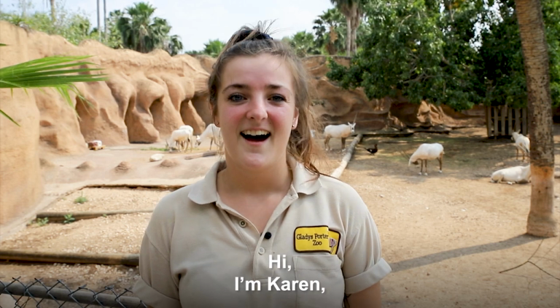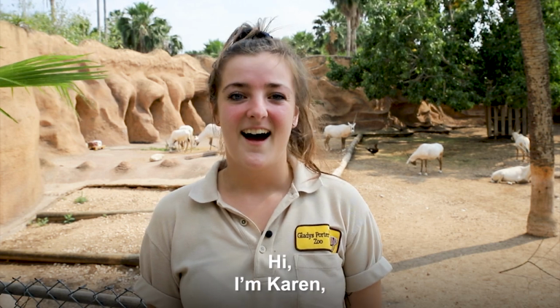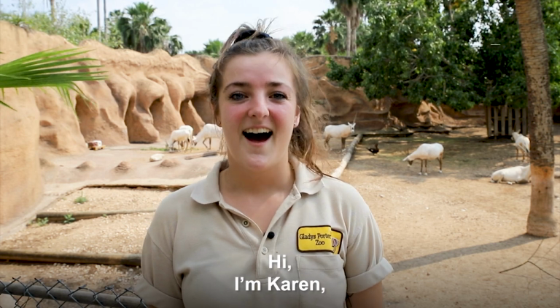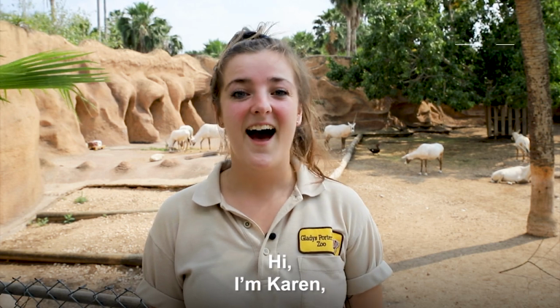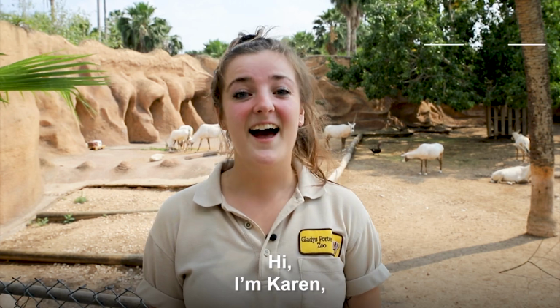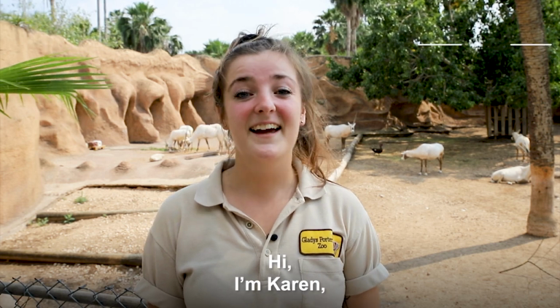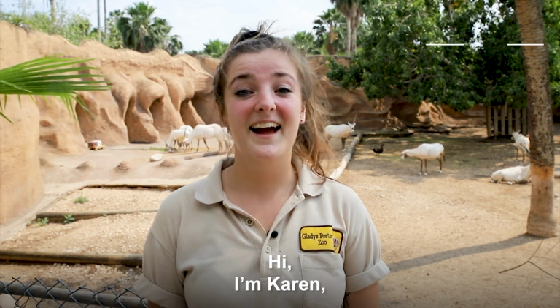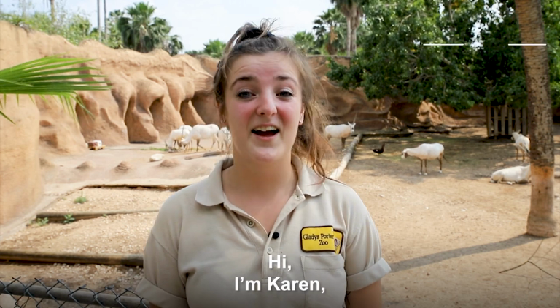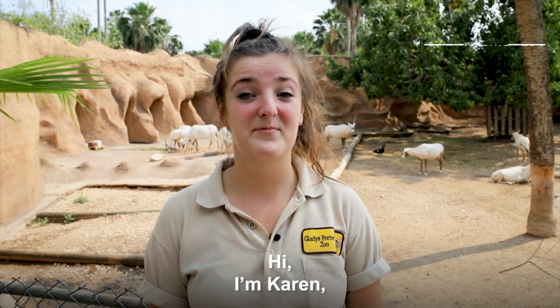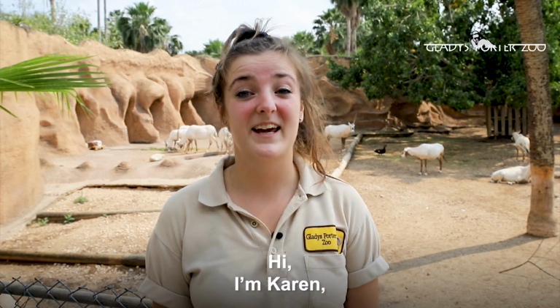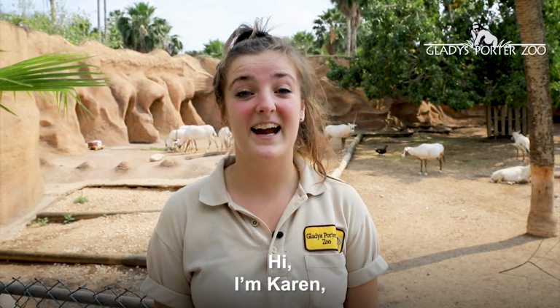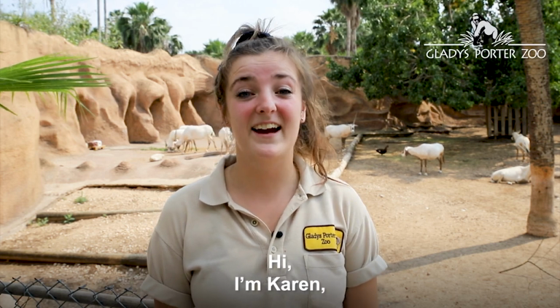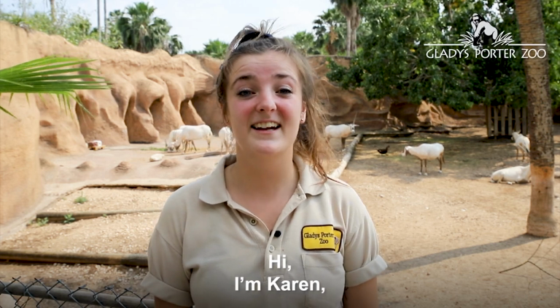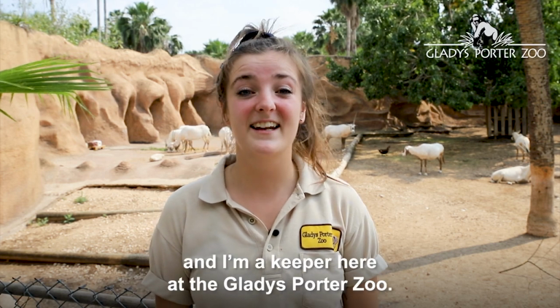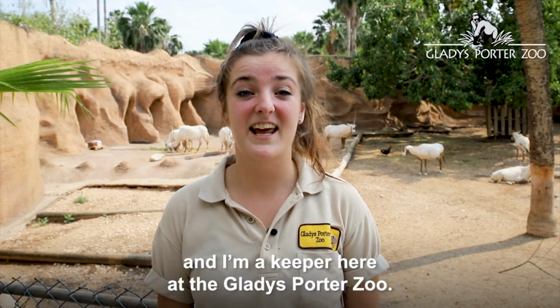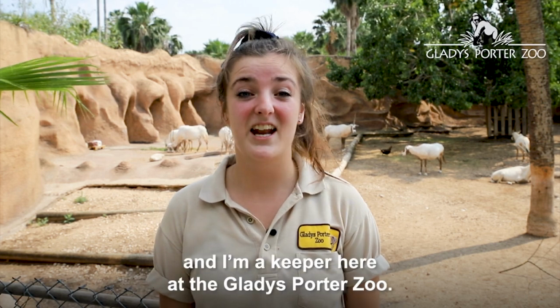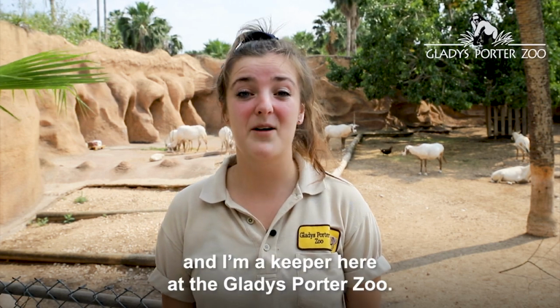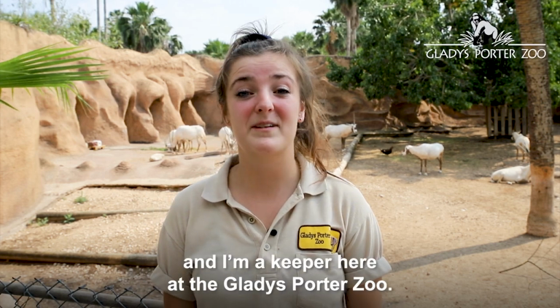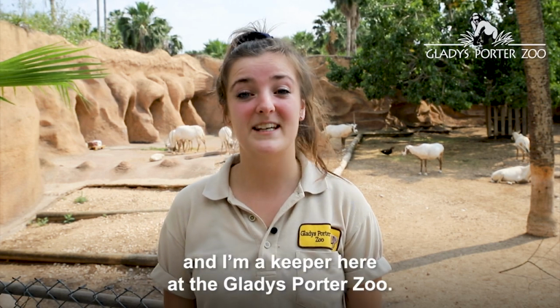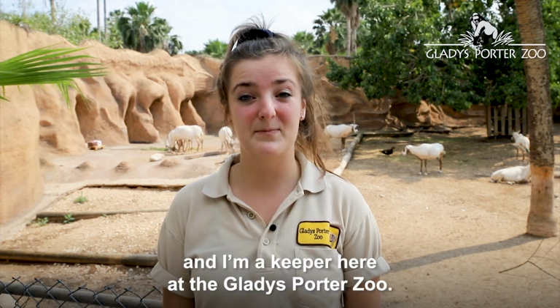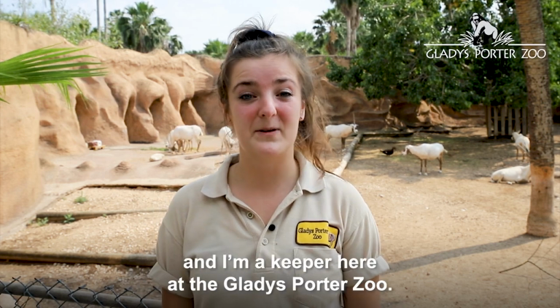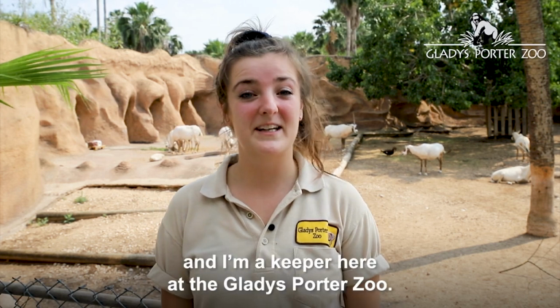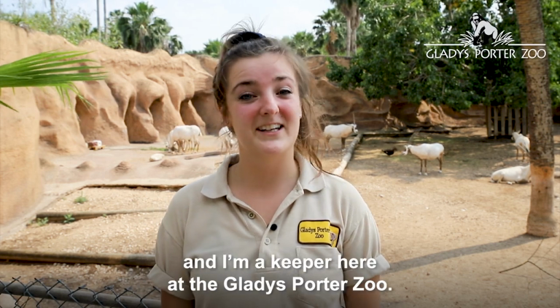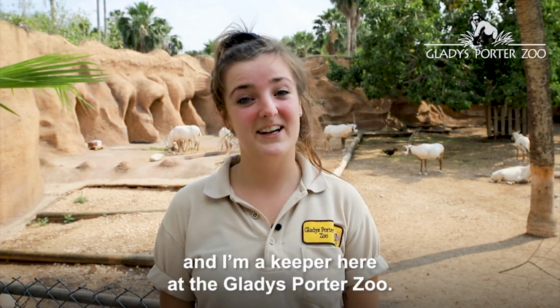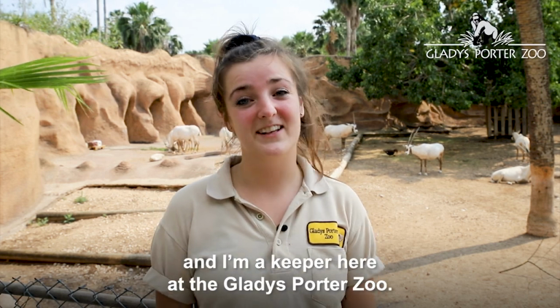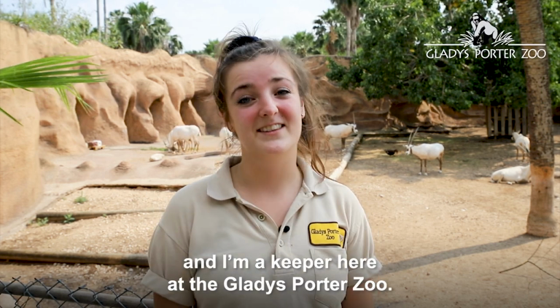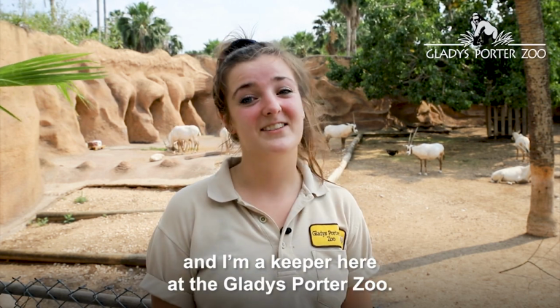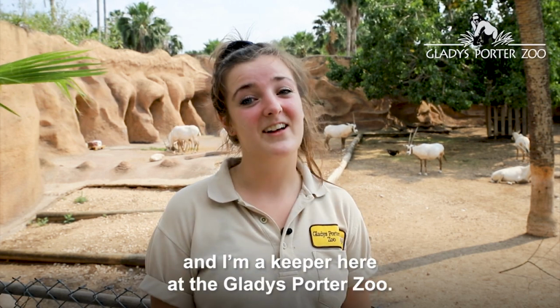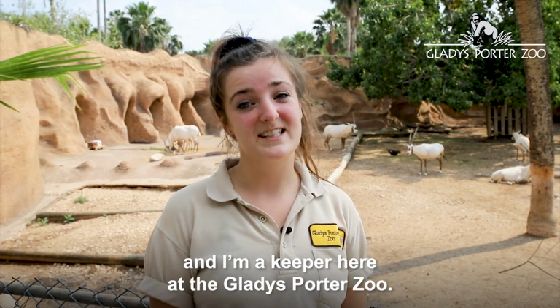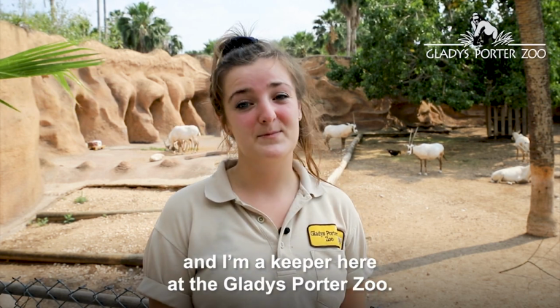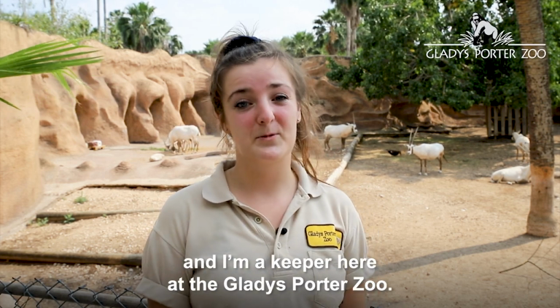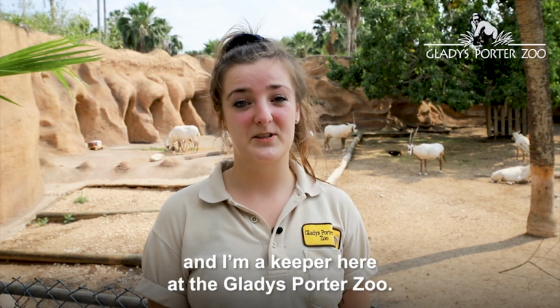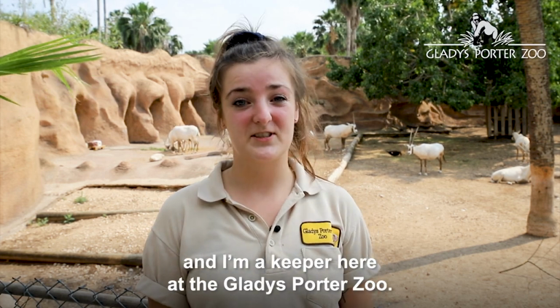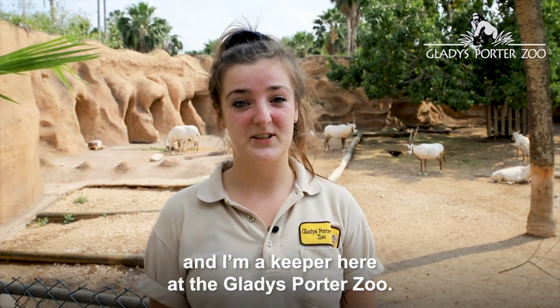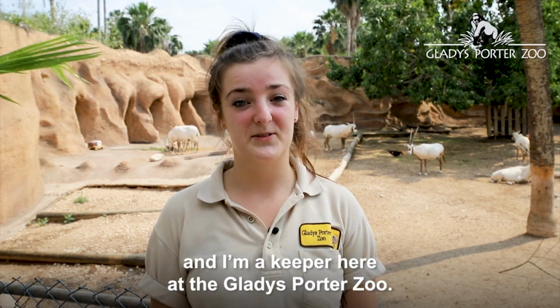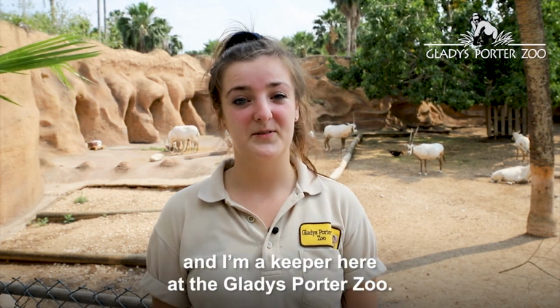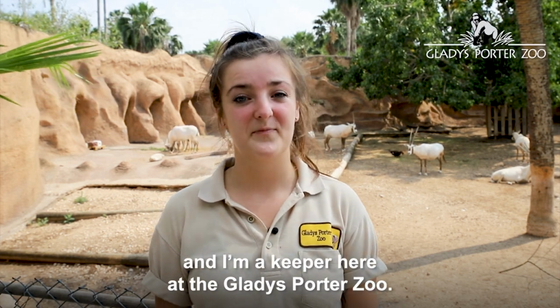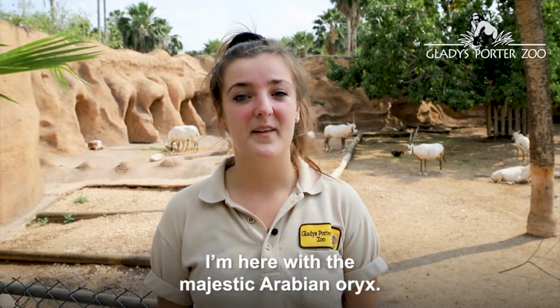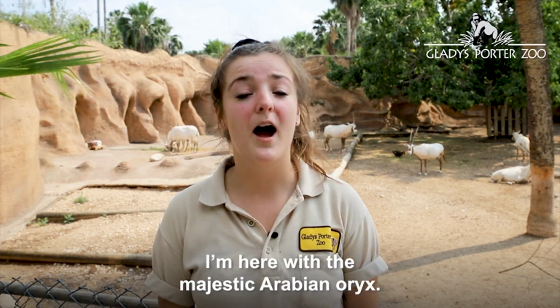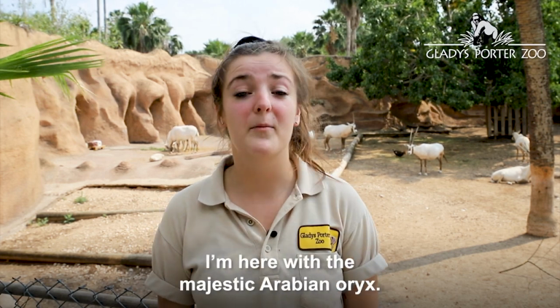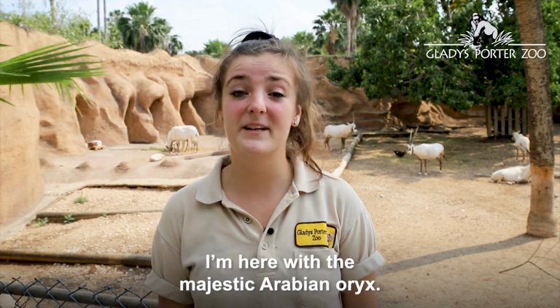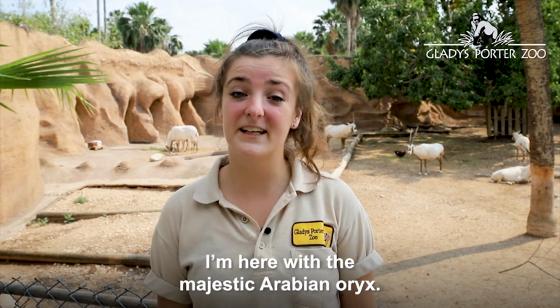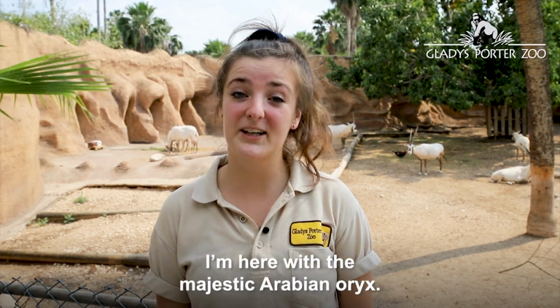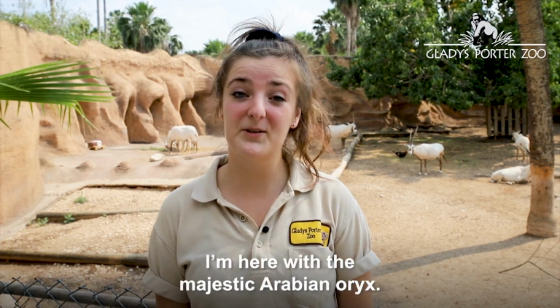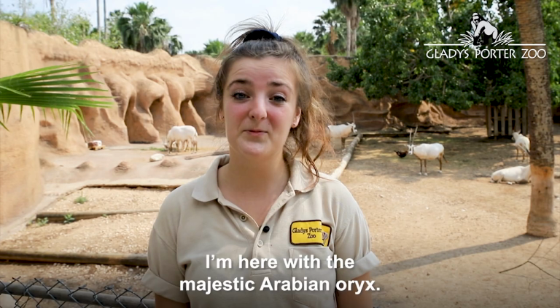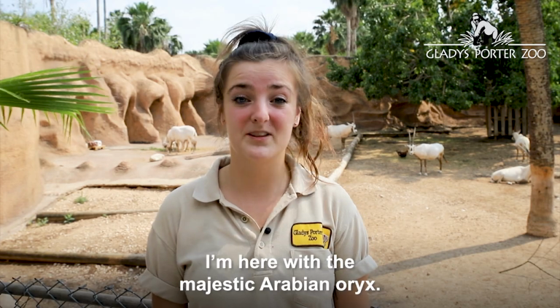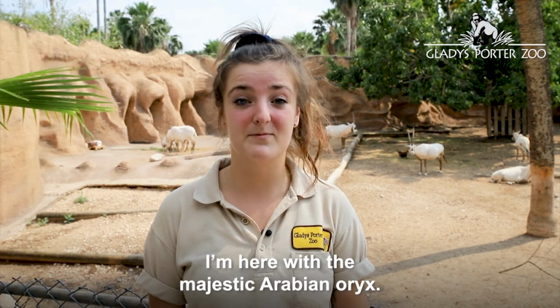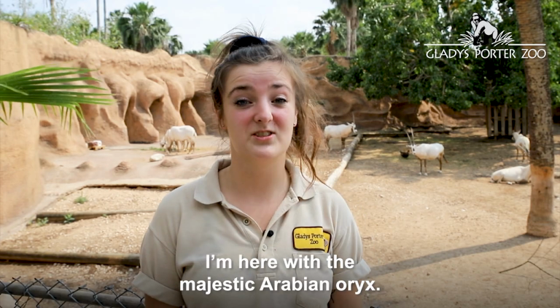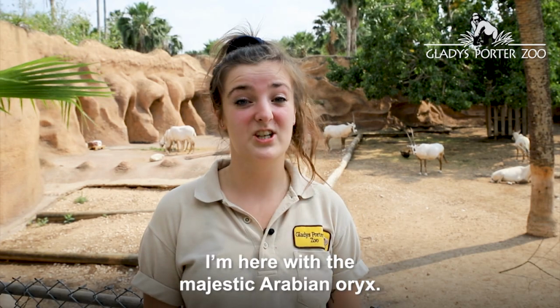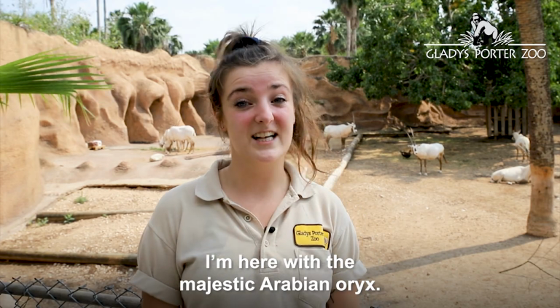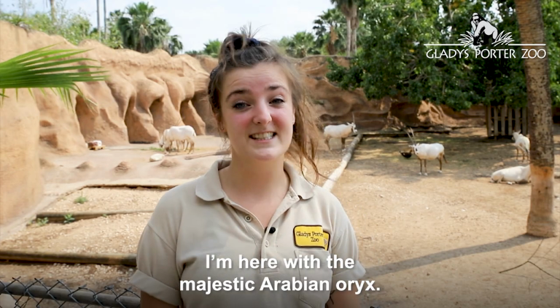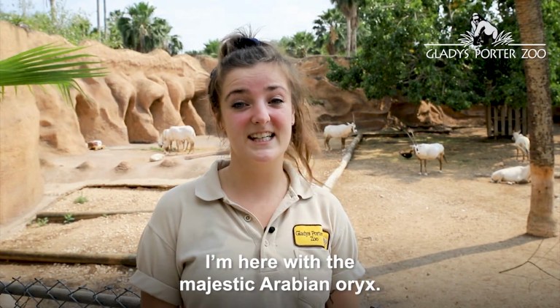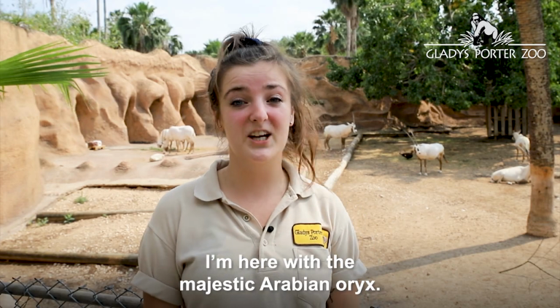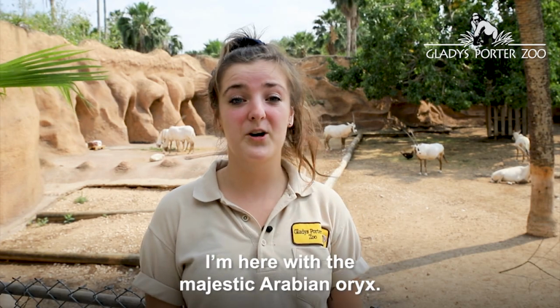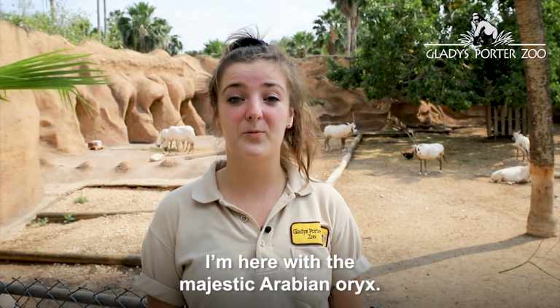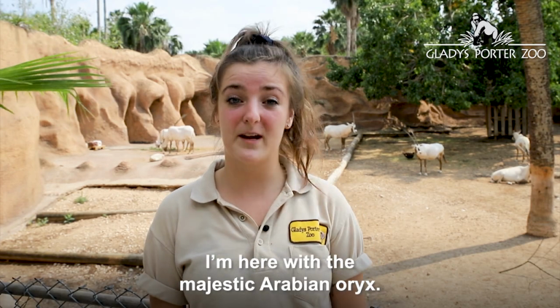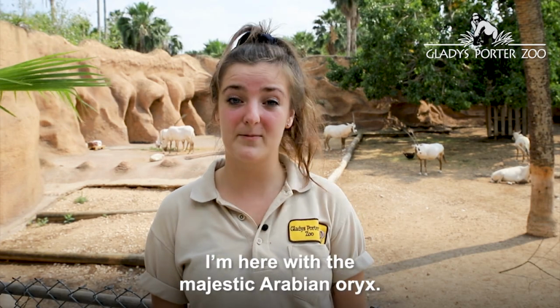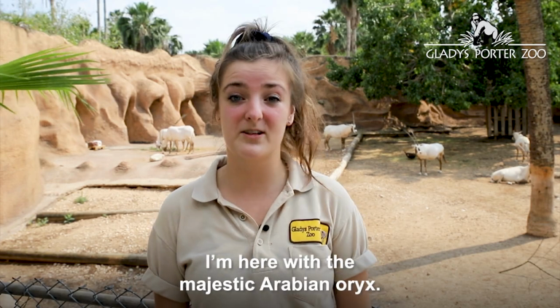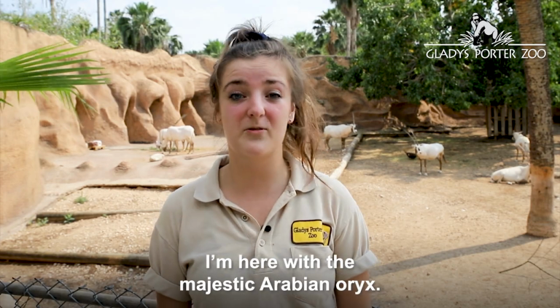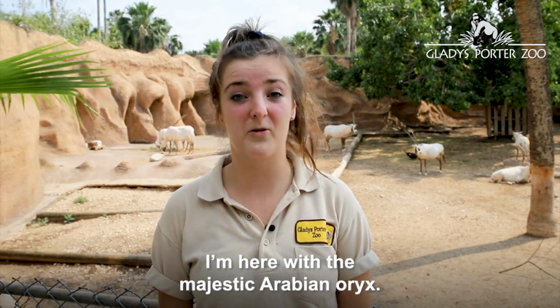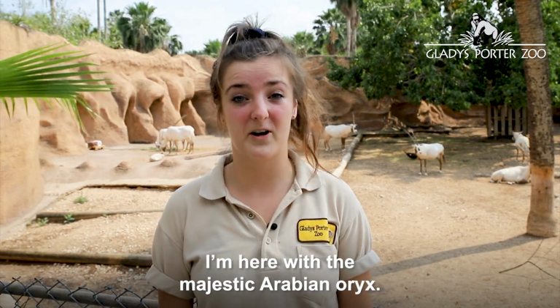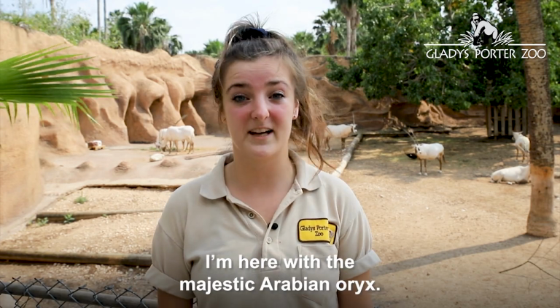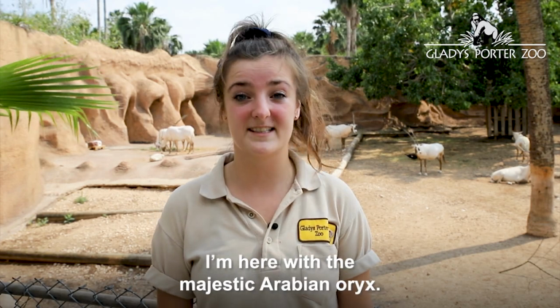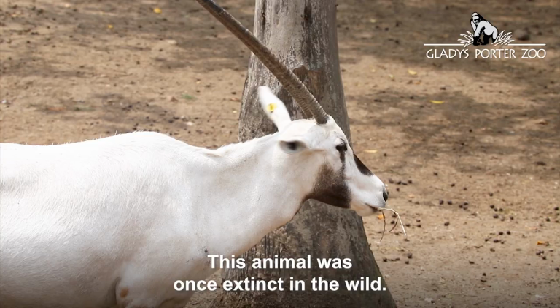Hi, I'm Karen and I'm a keeper here at the Gladys Porter Zoo. I'm here with the majestic Arabian Oryx.